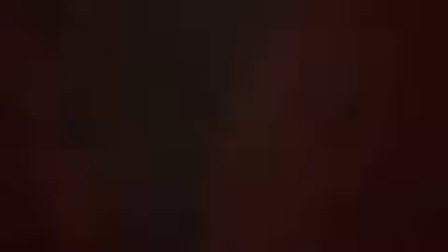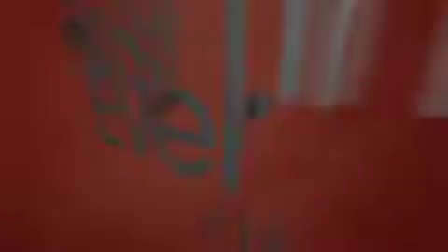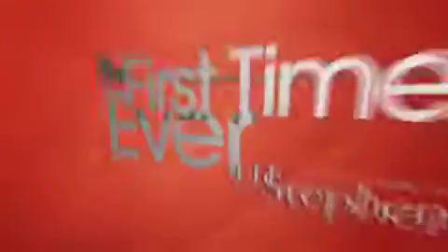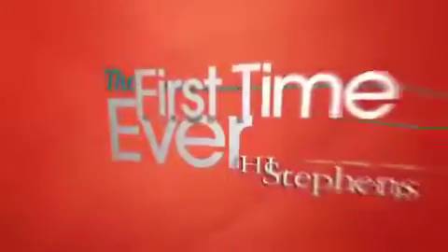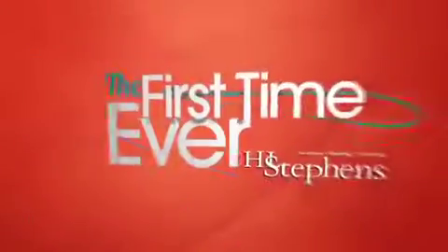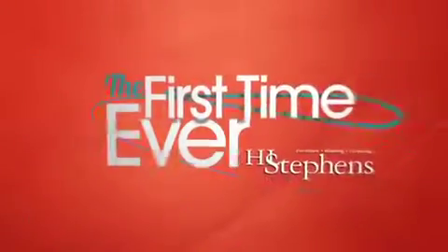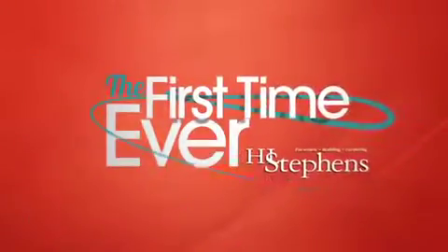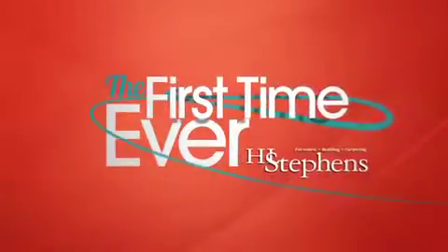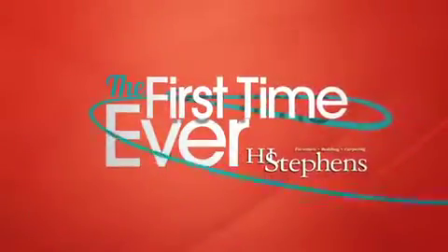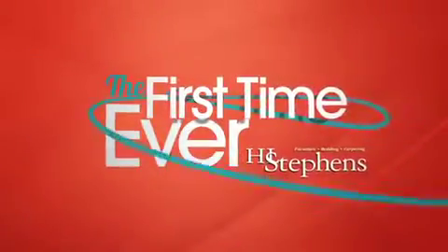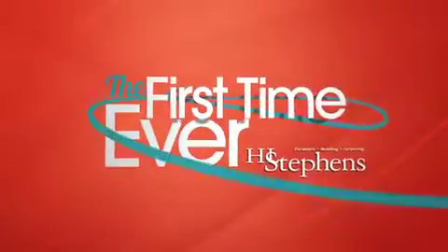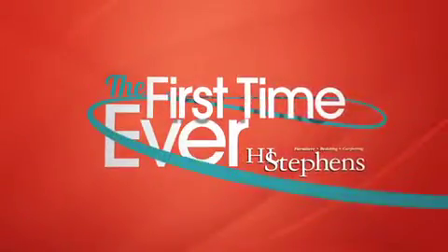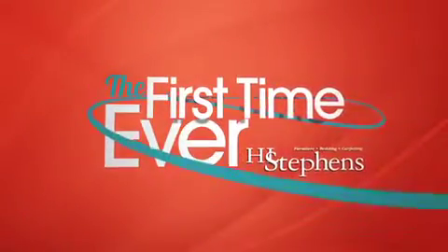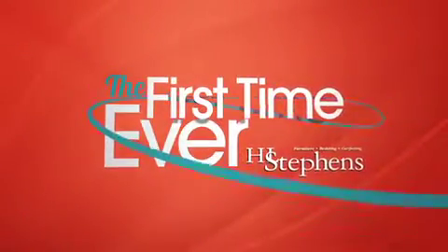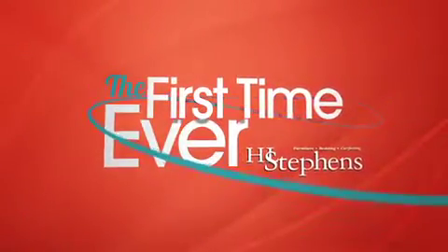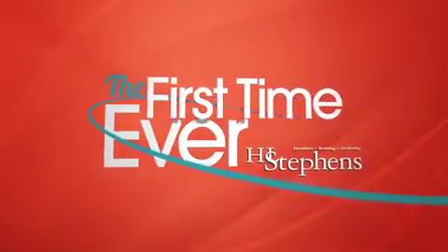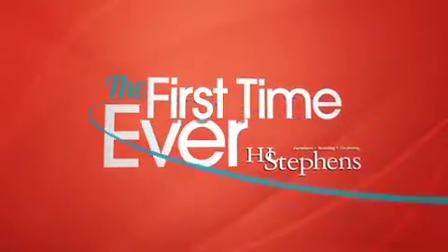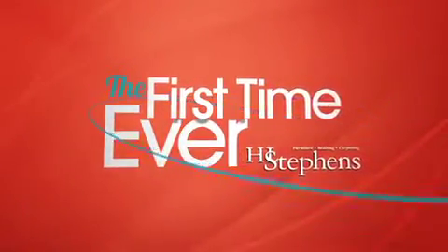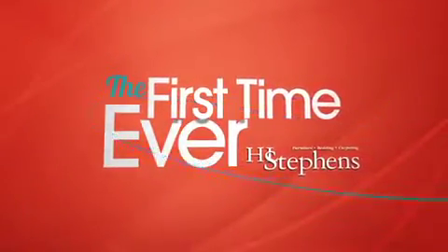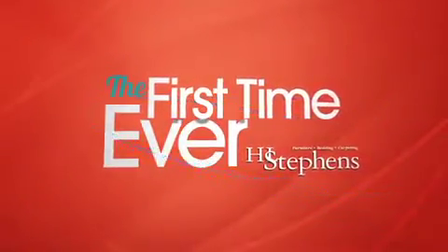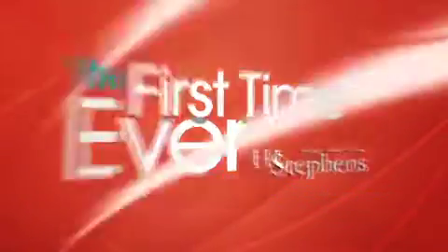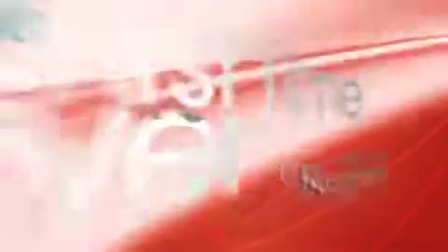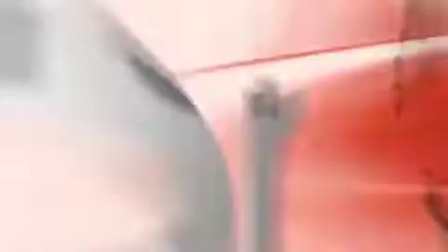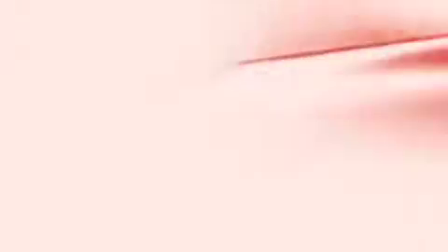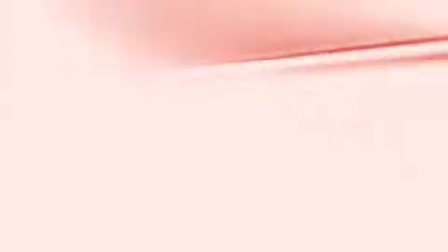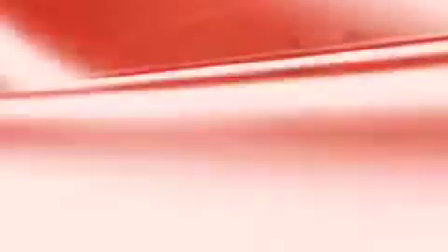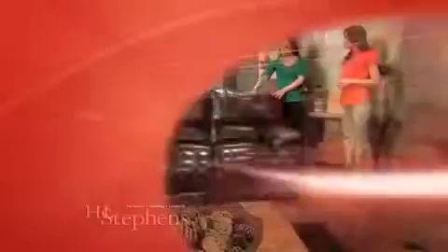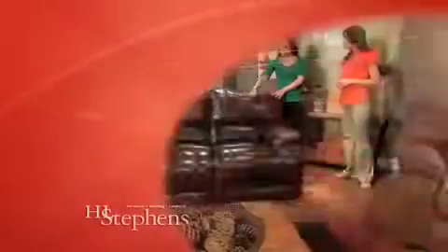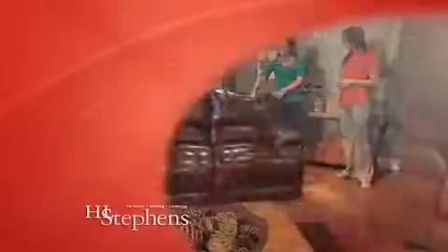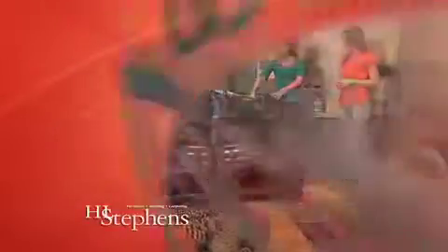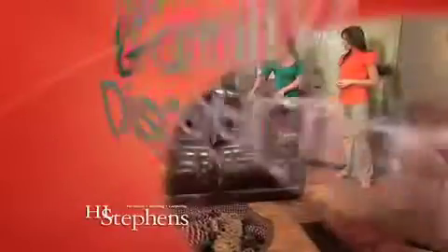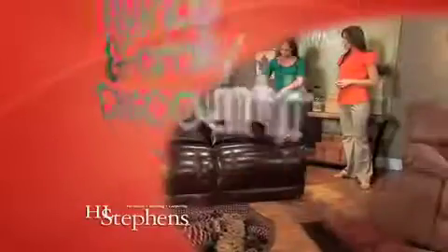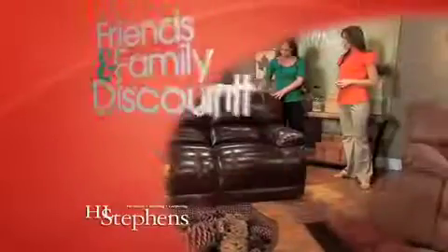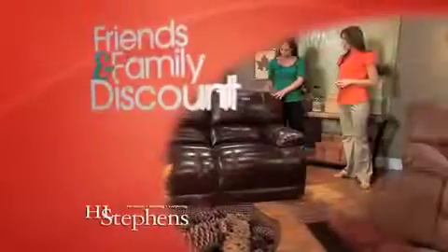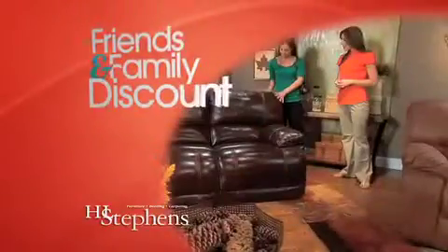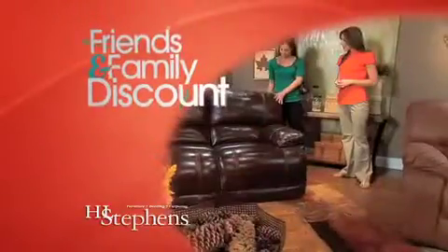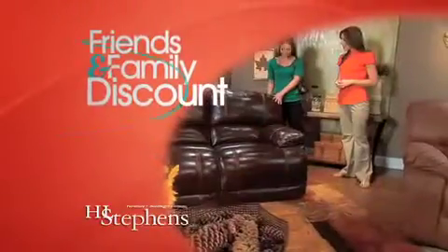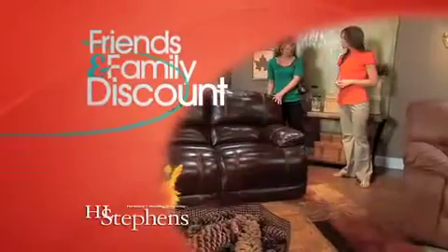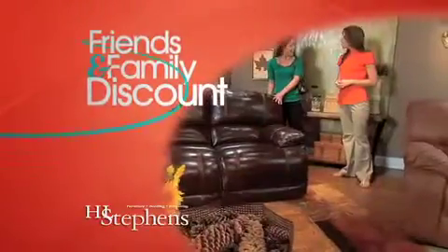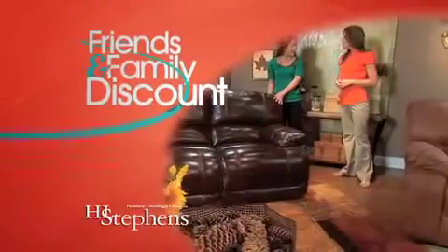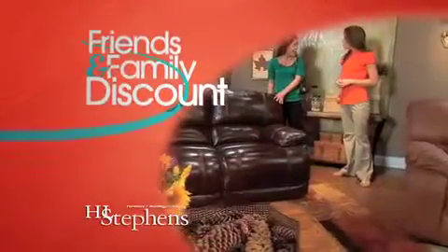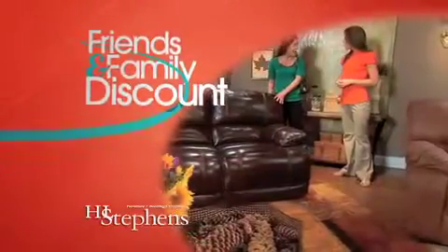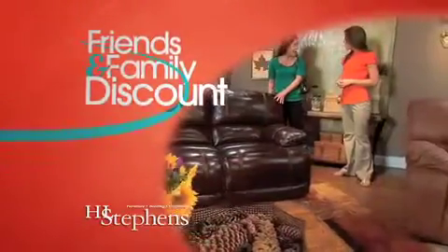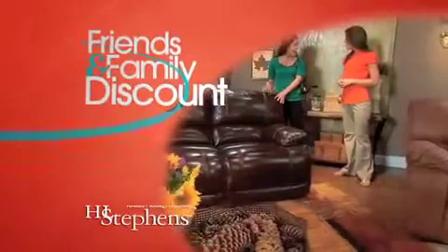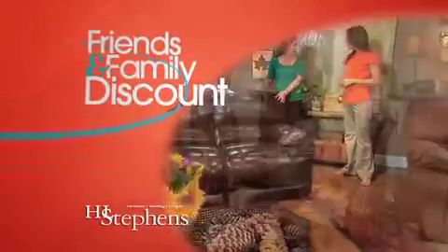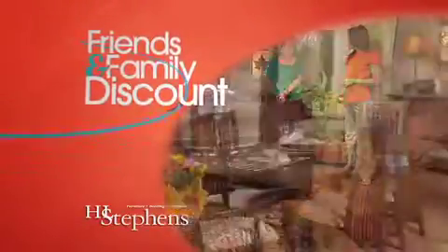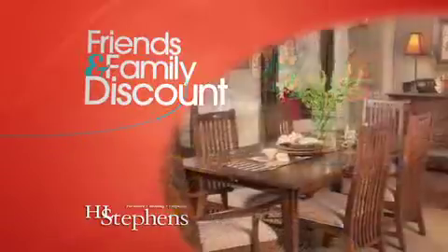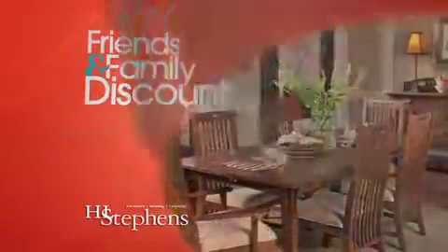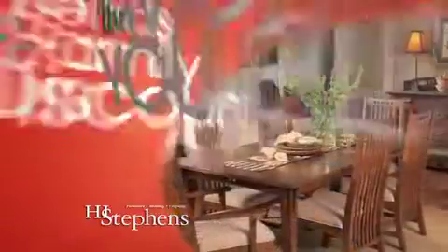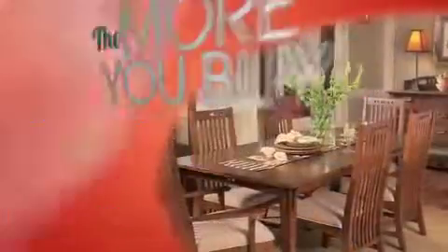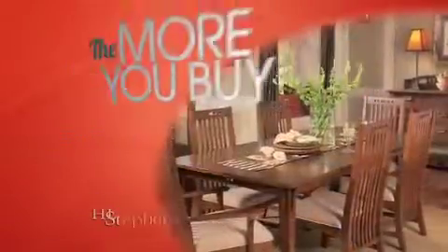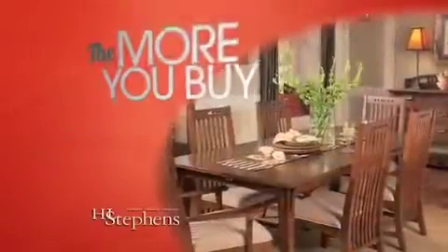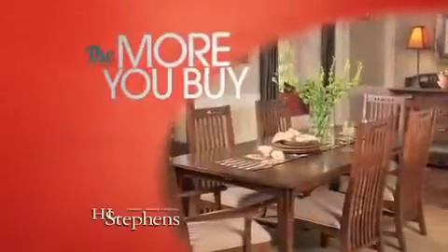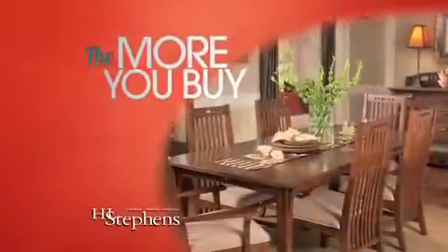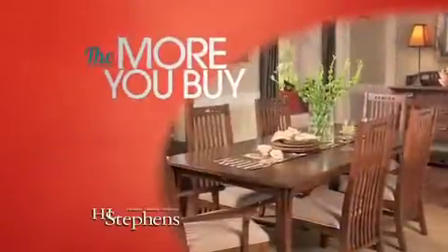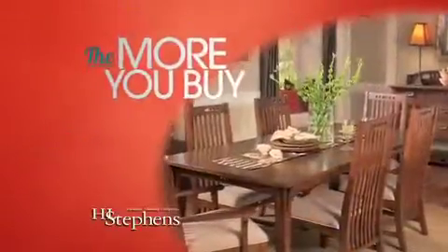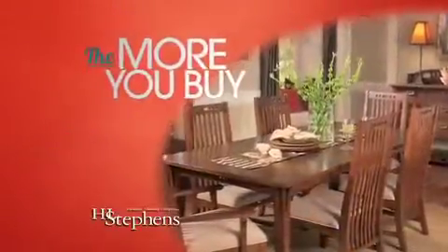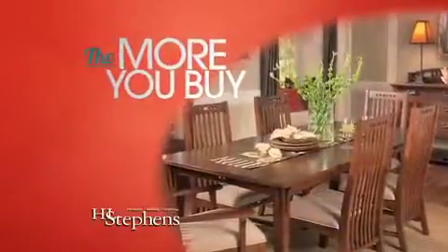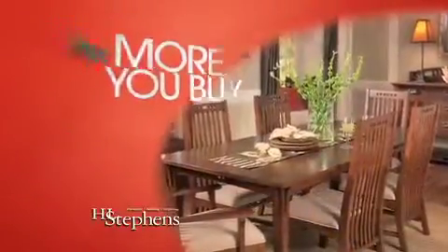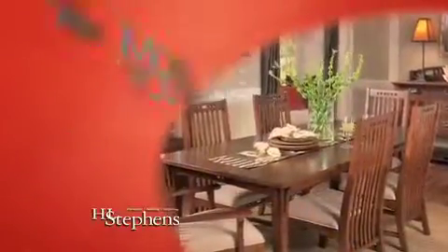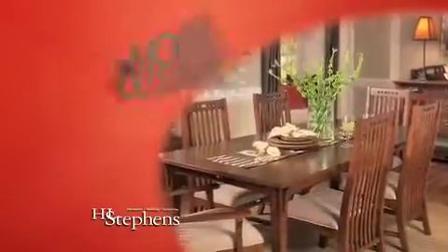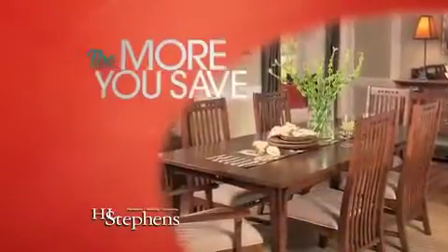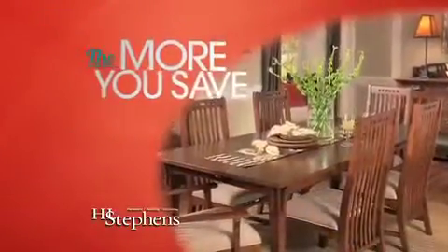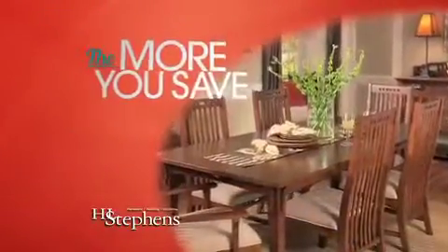For the first time ever at H.L. Stevens, you can buy anything in the store with our Friends and Family Discount. And the more you buy, the more you save.